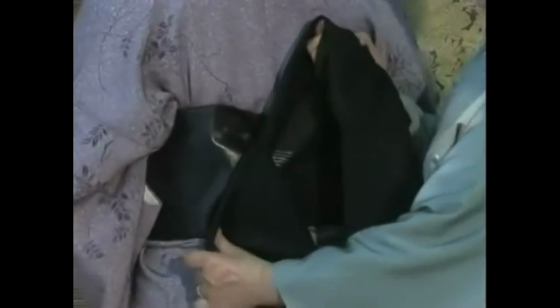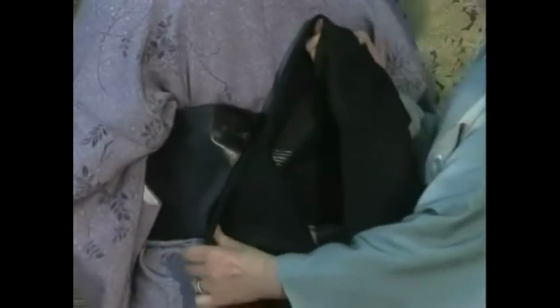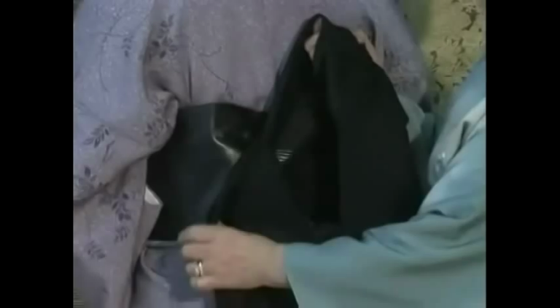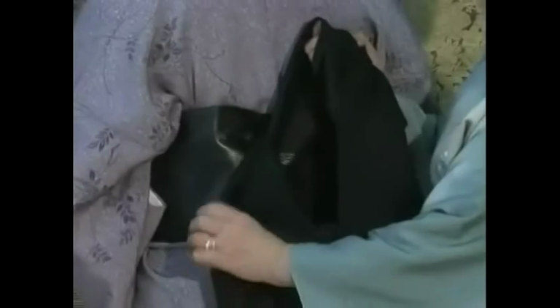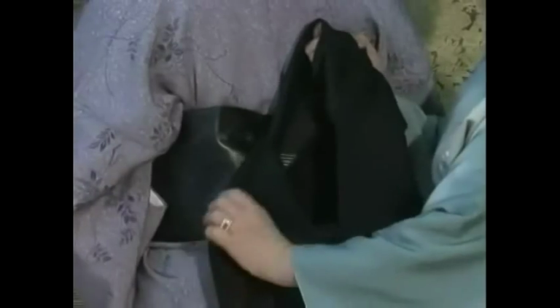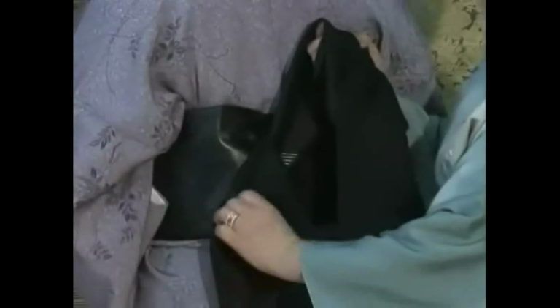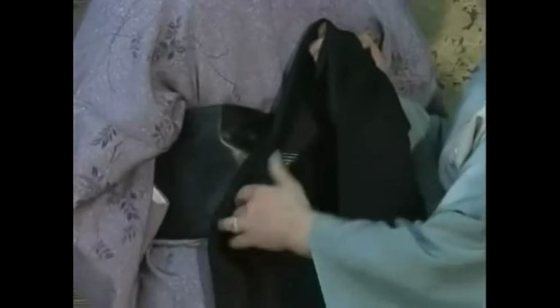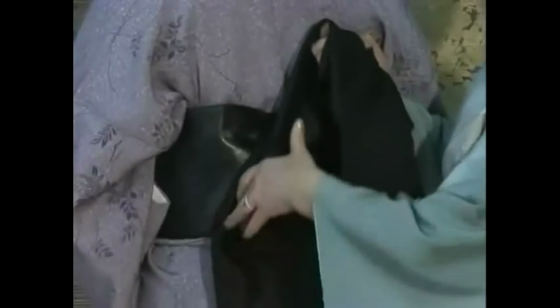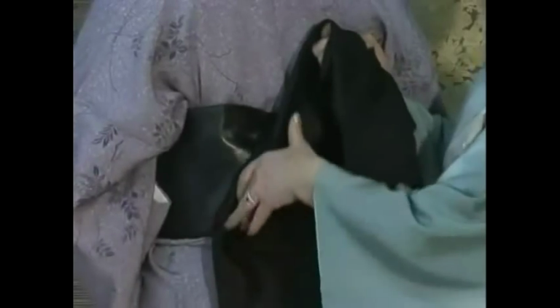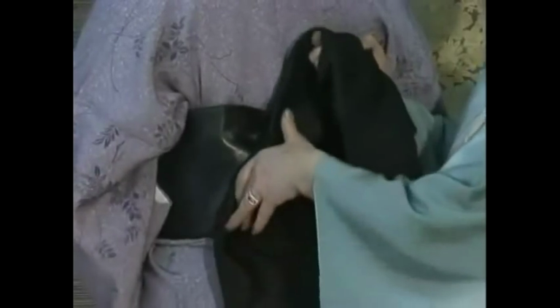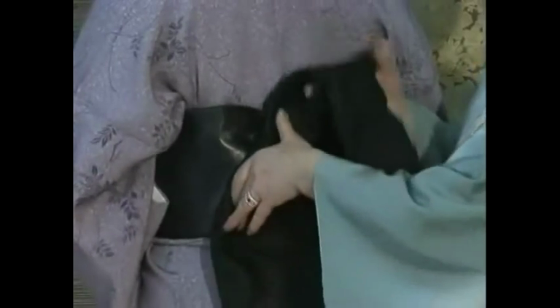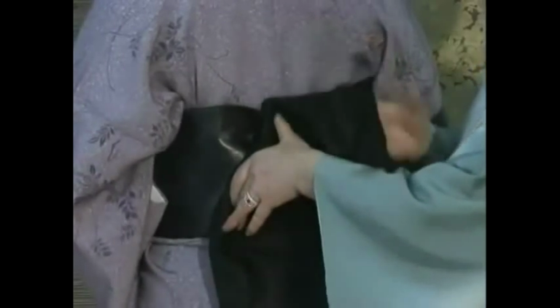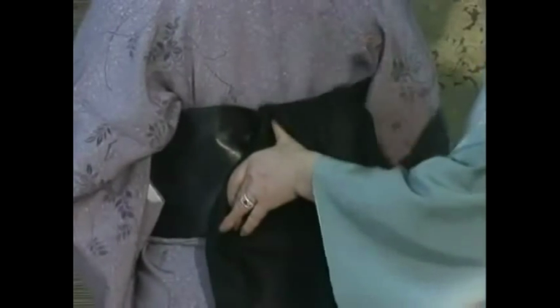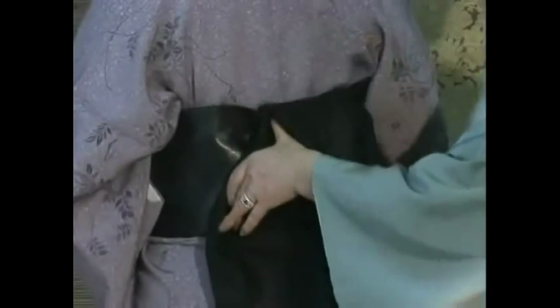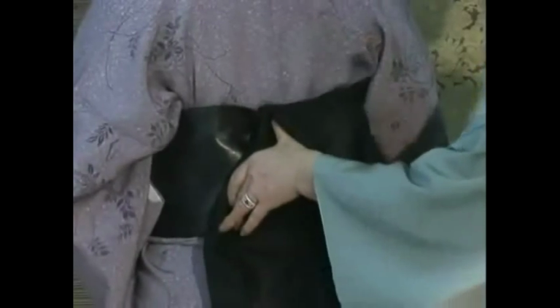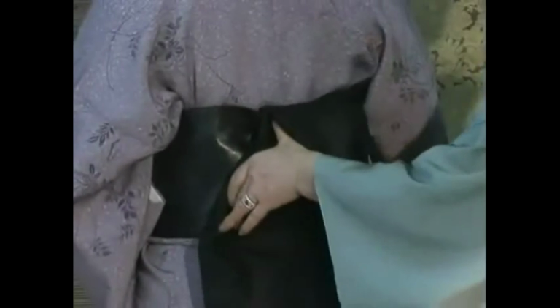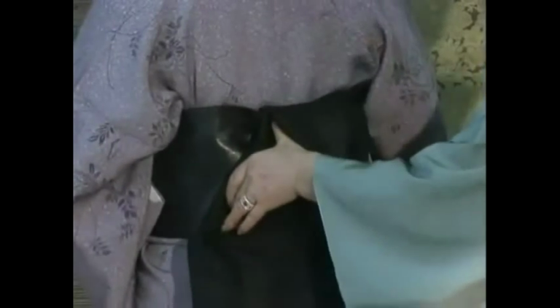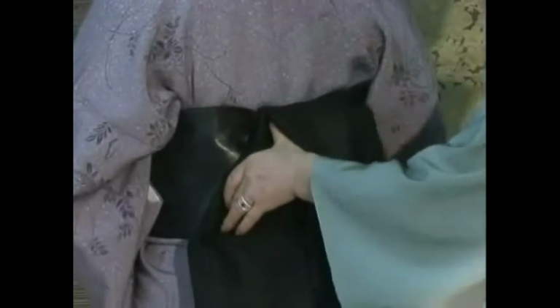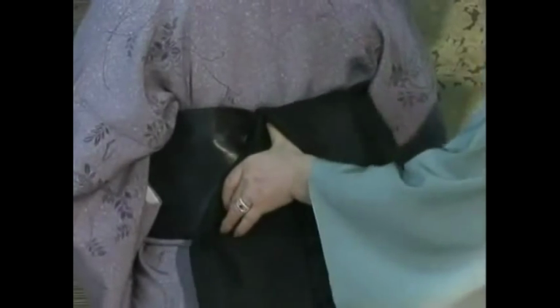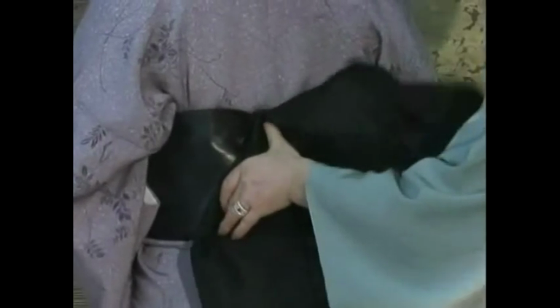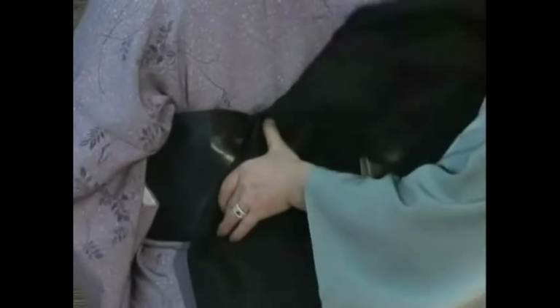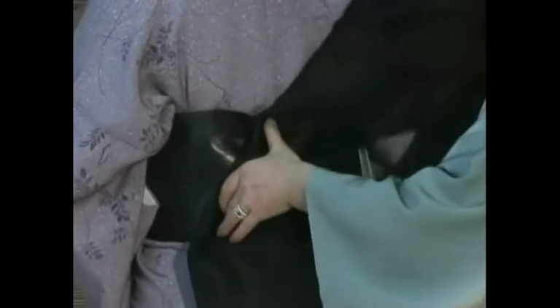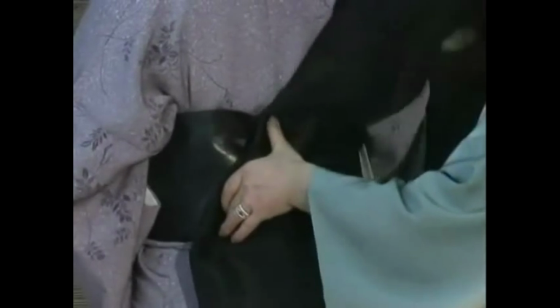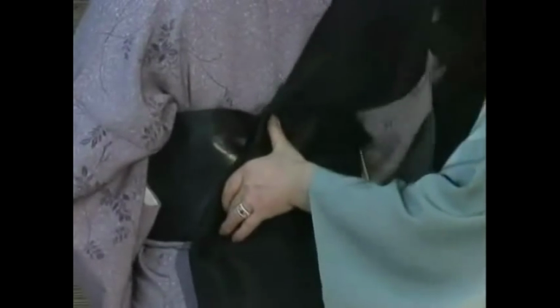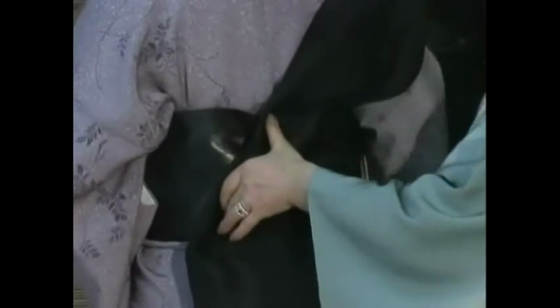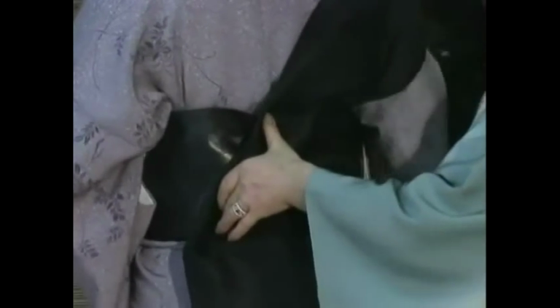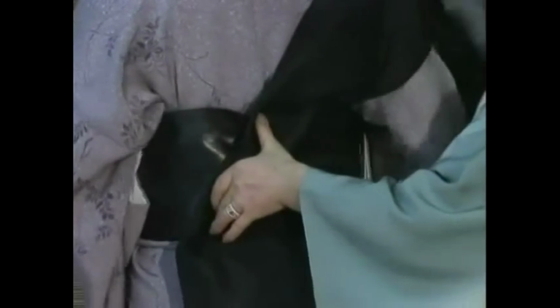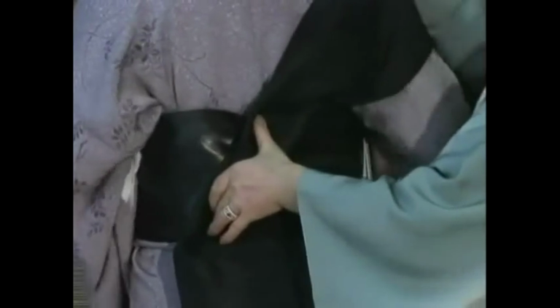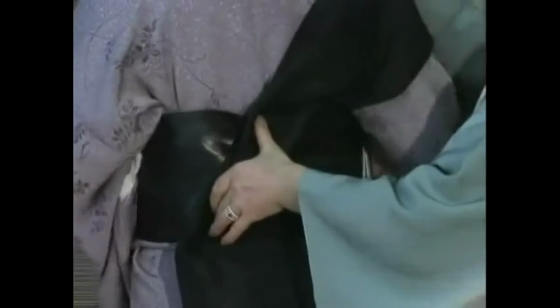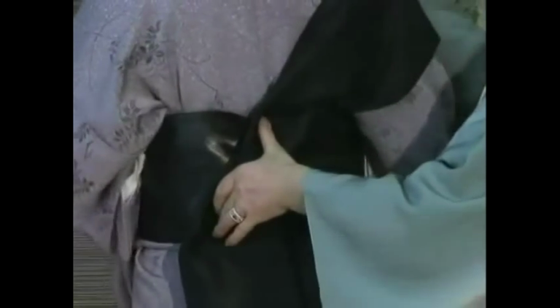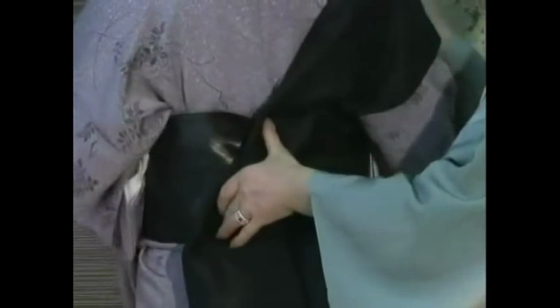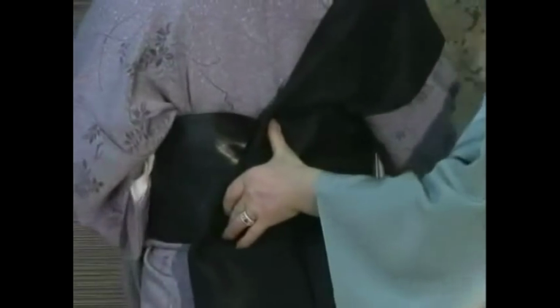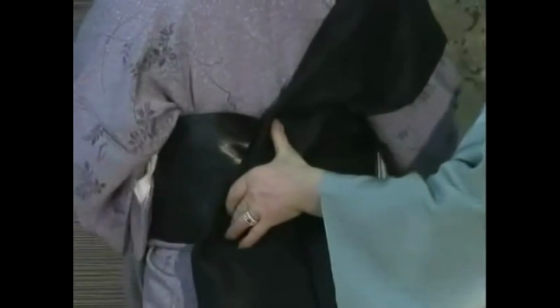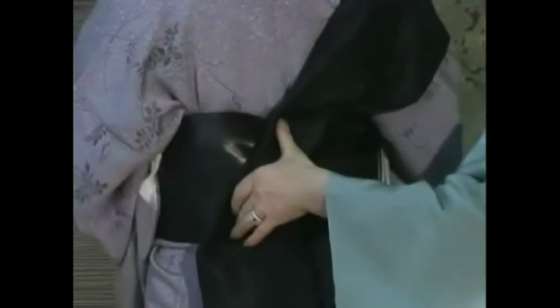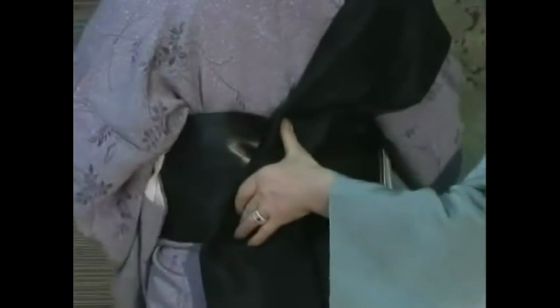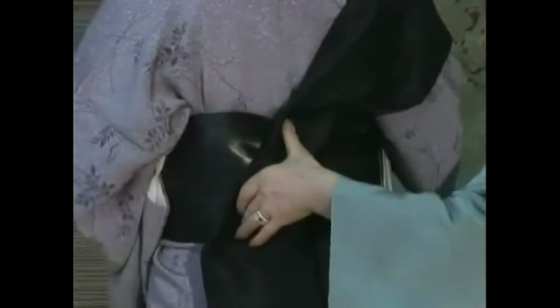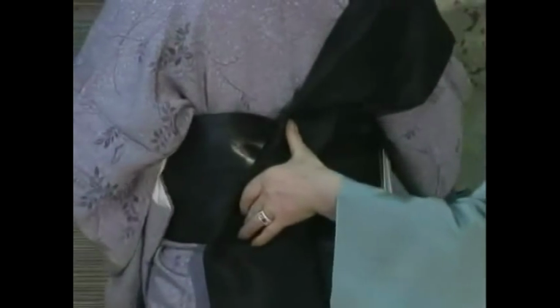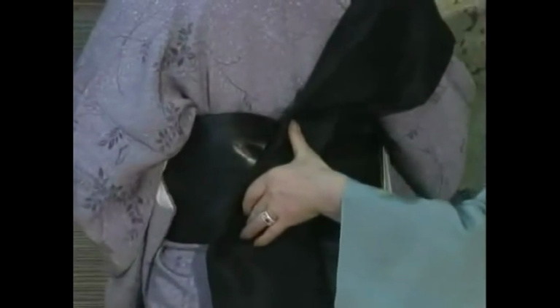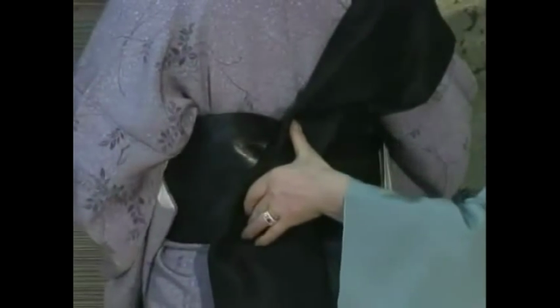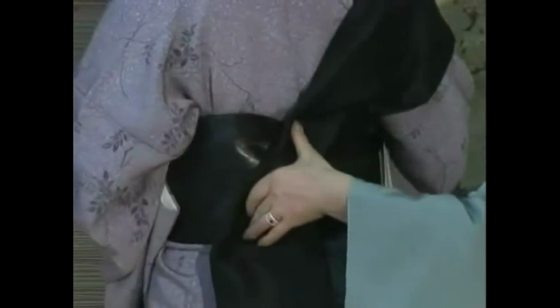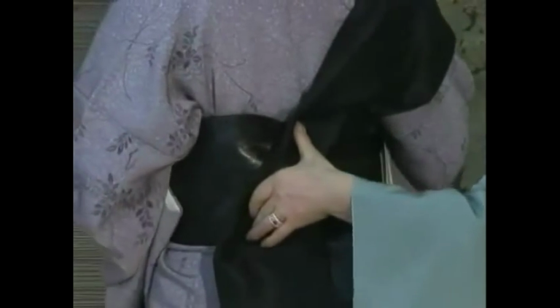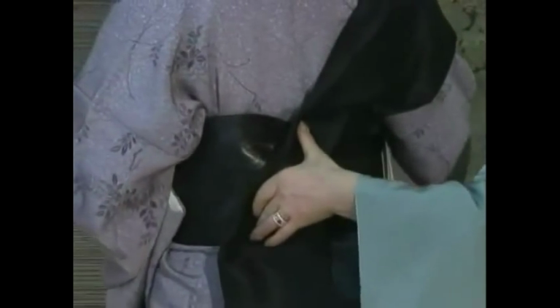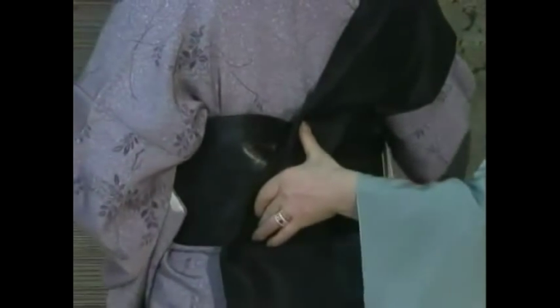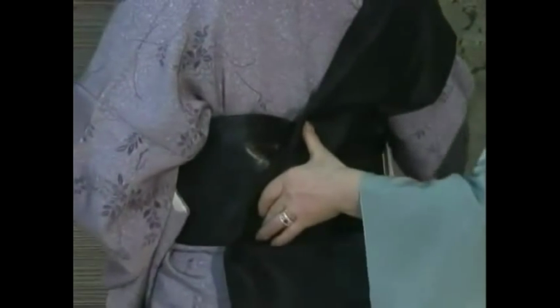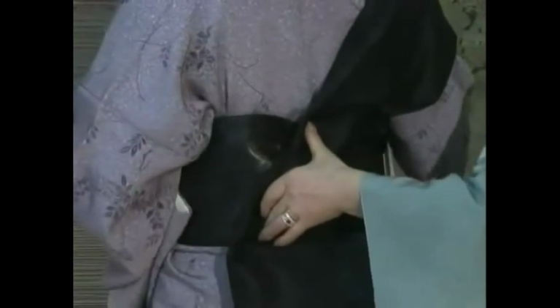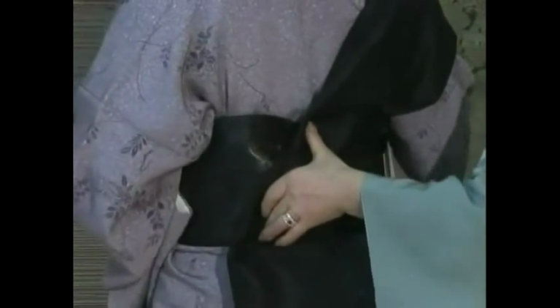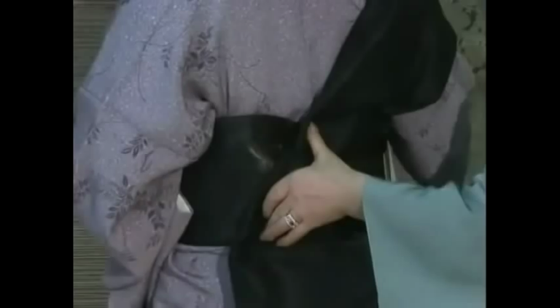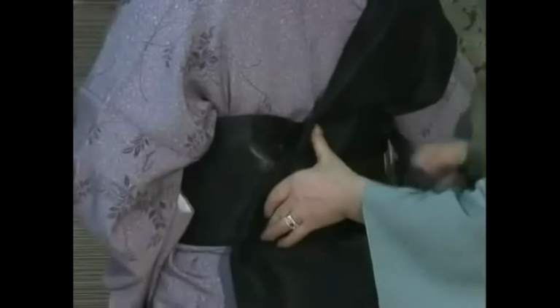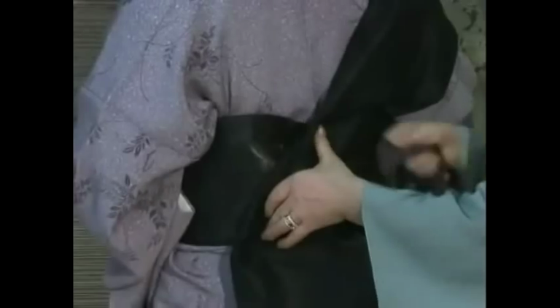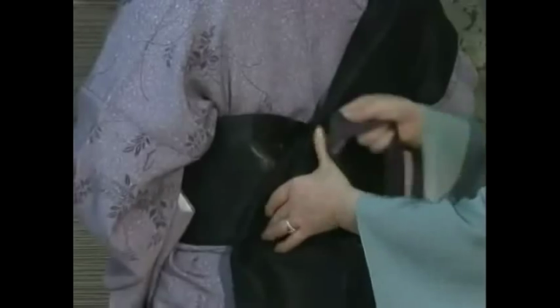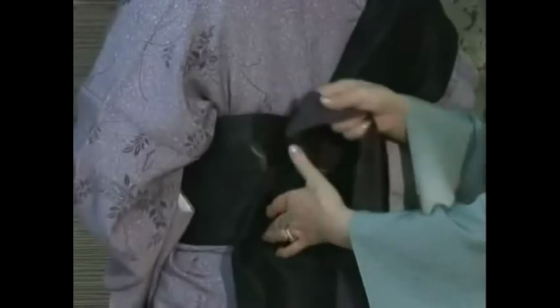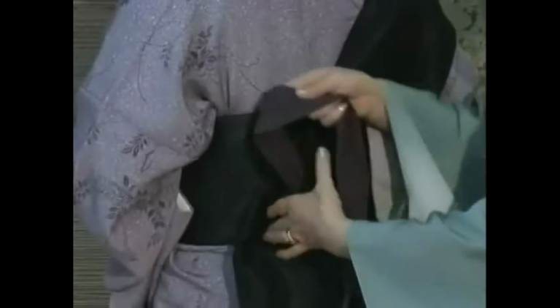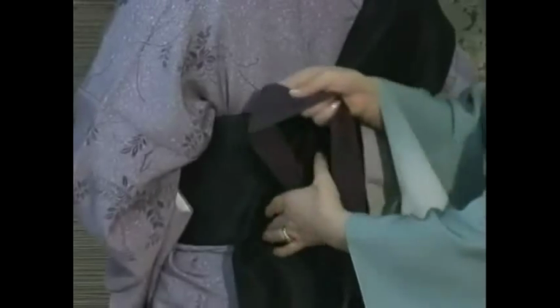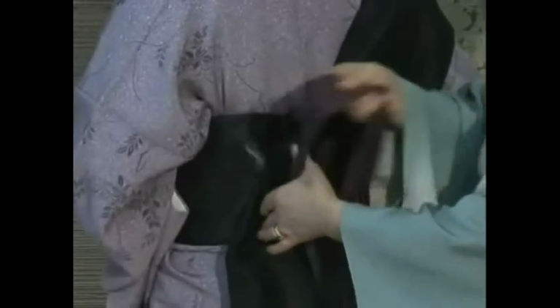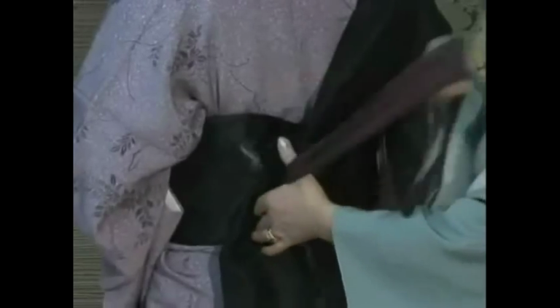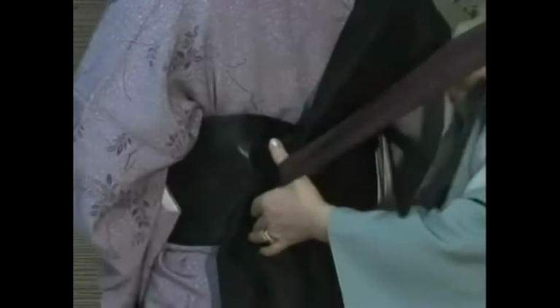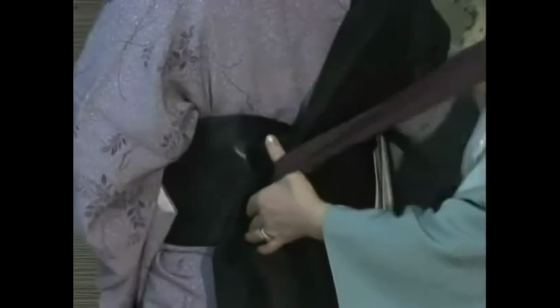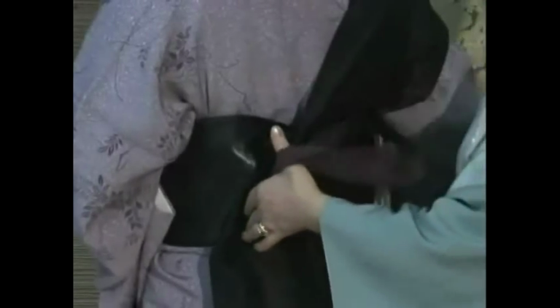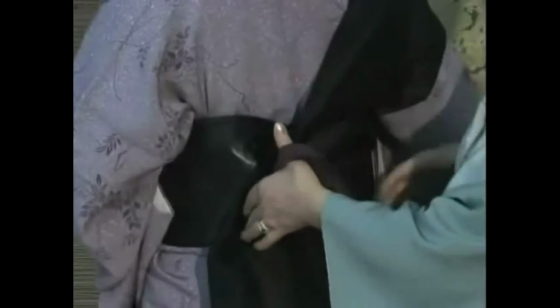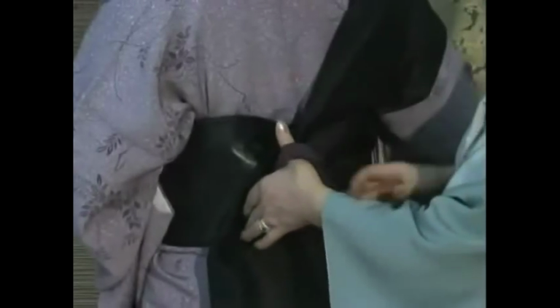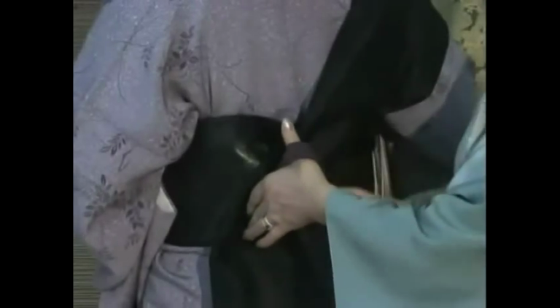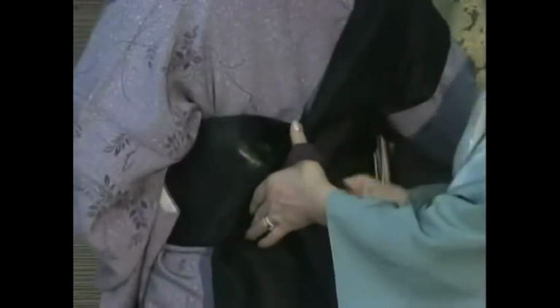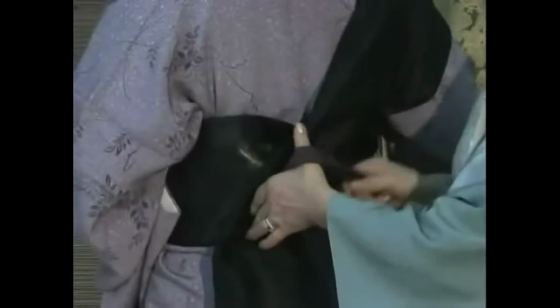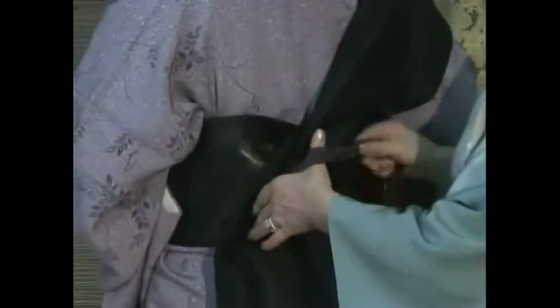Then, bring up the longer side of the obi and tie a koshihimo a little above to hold up the obi temporarily.